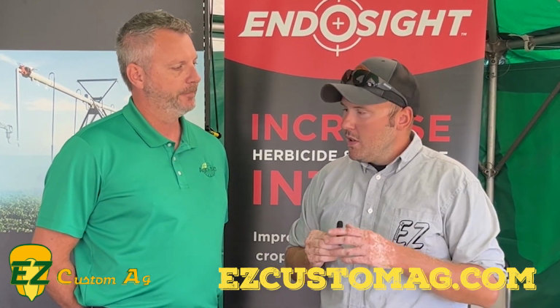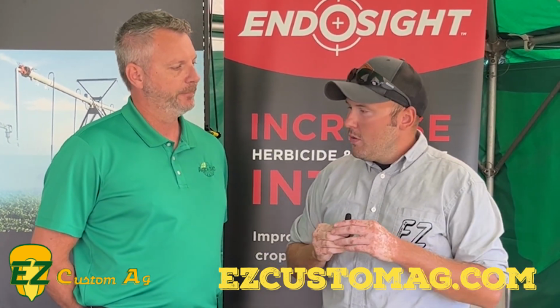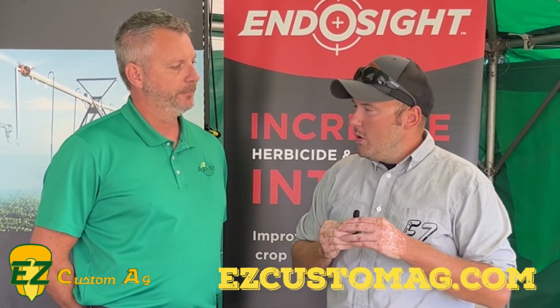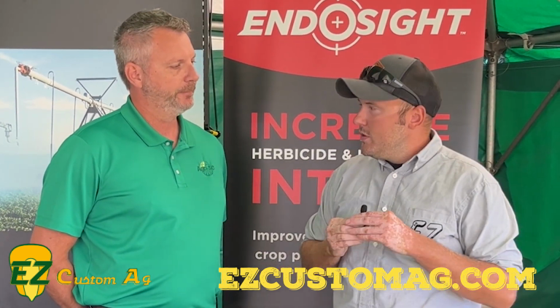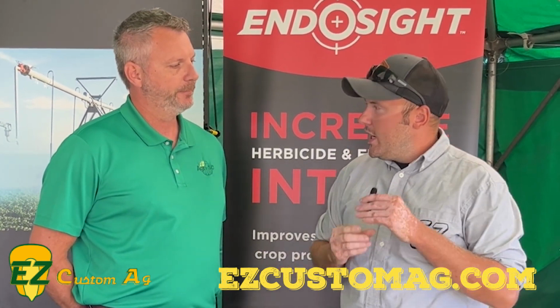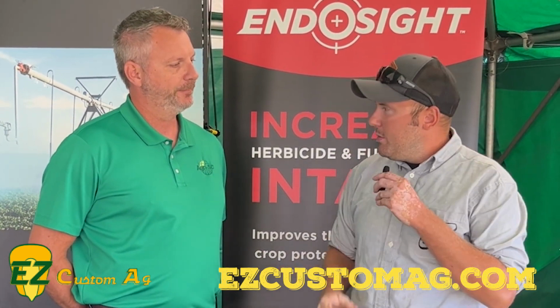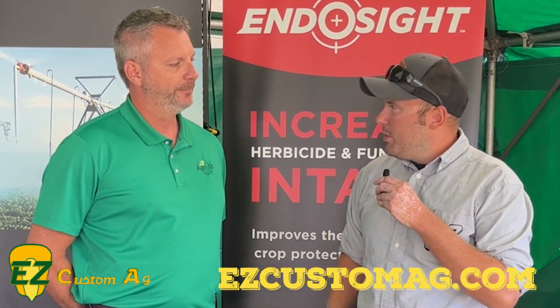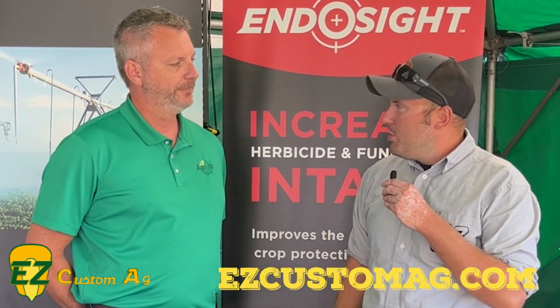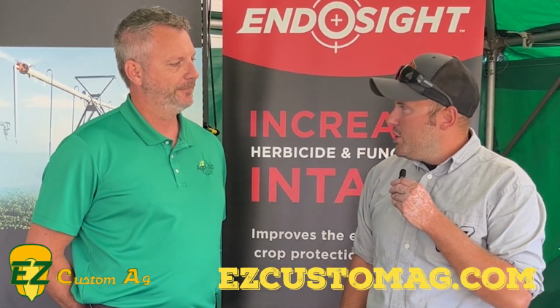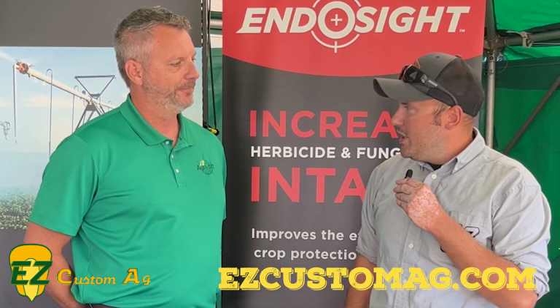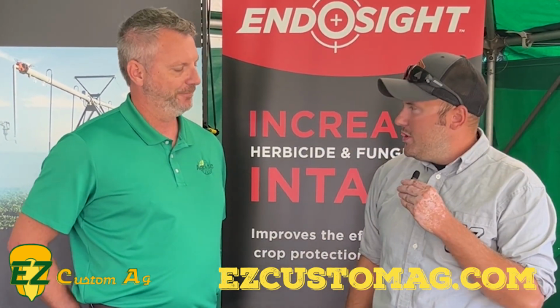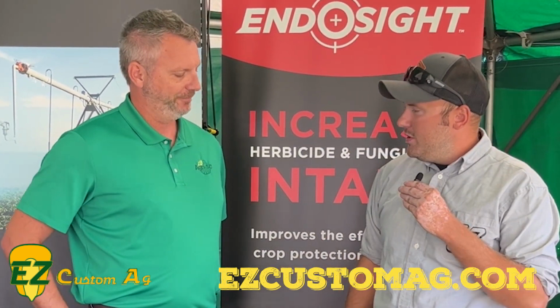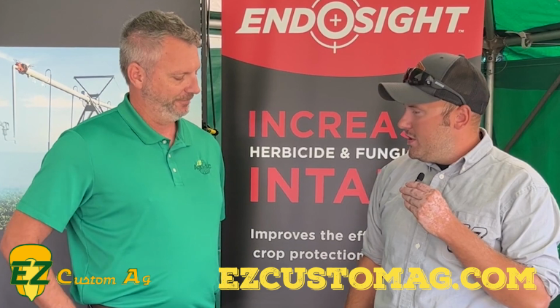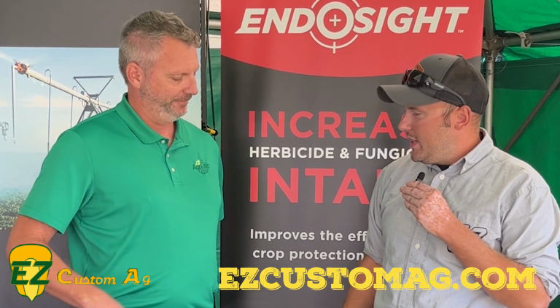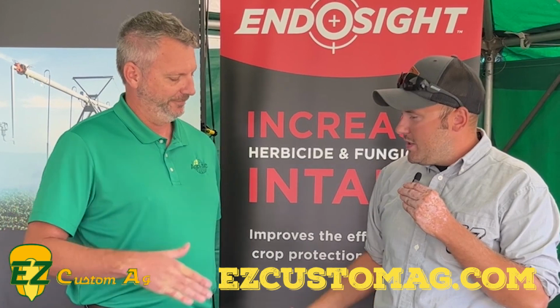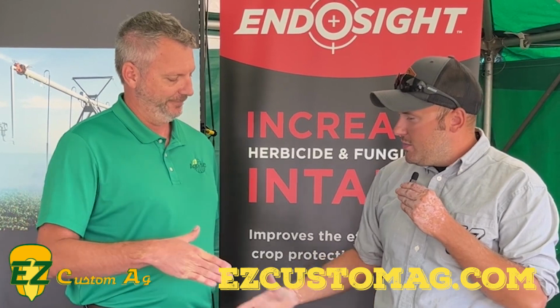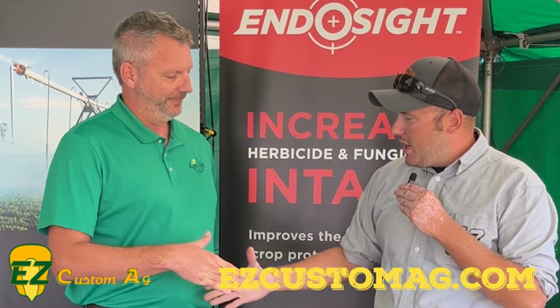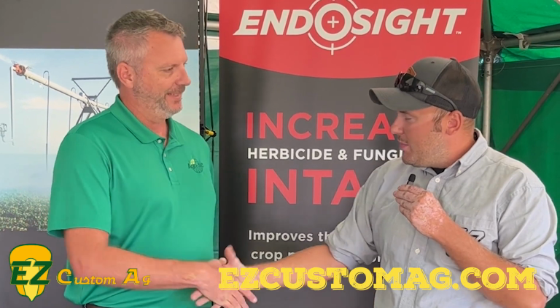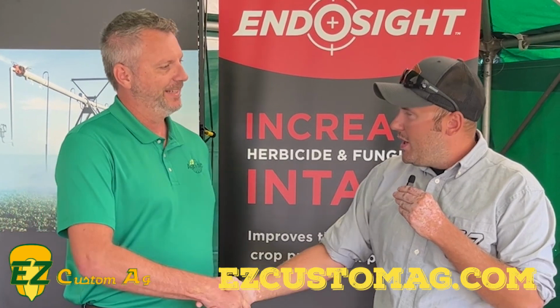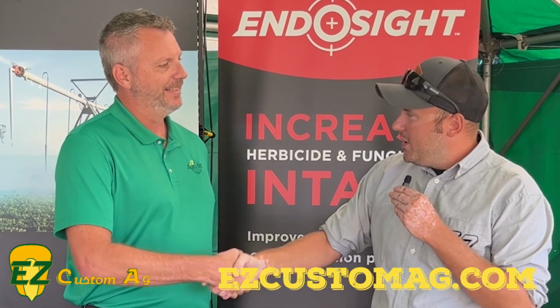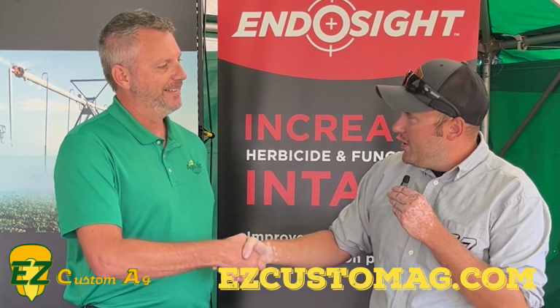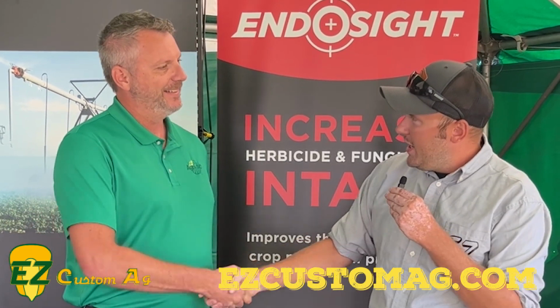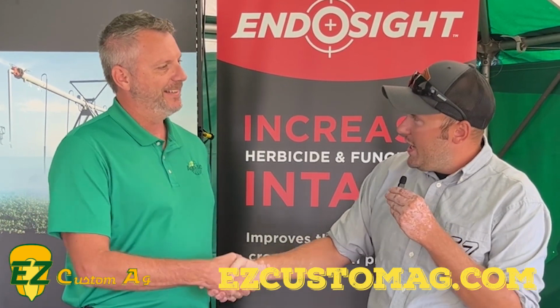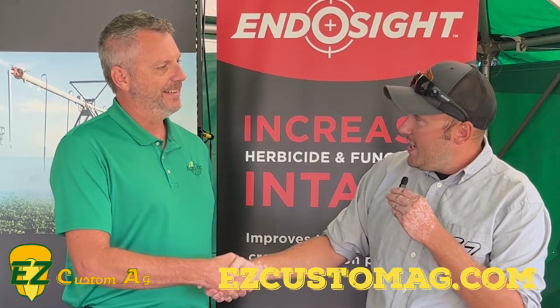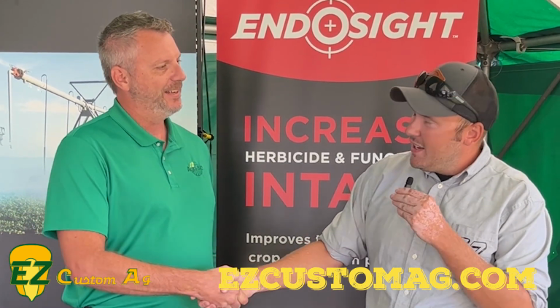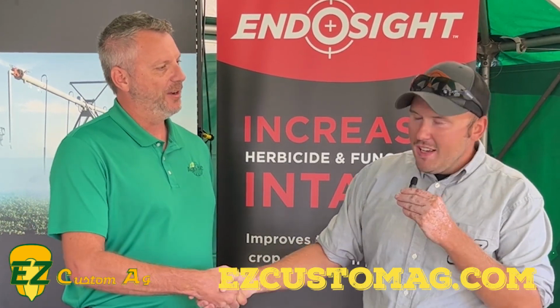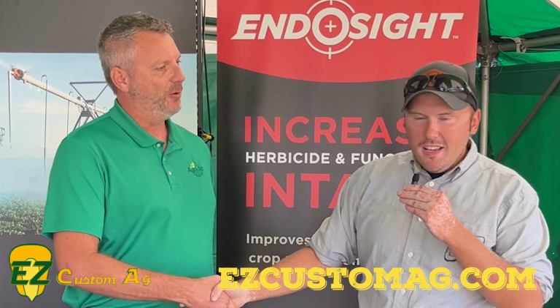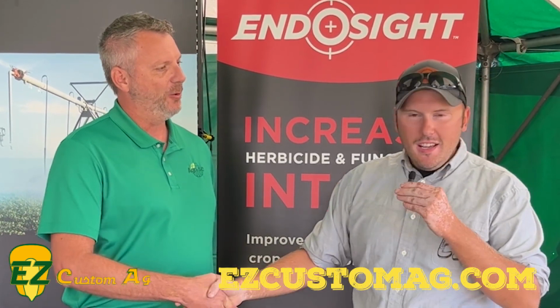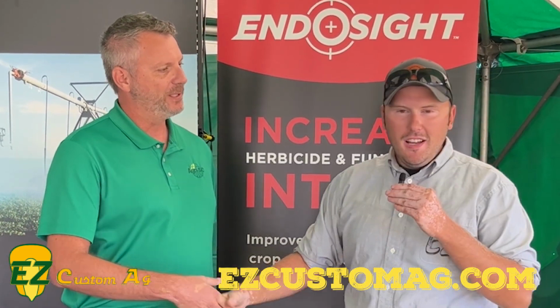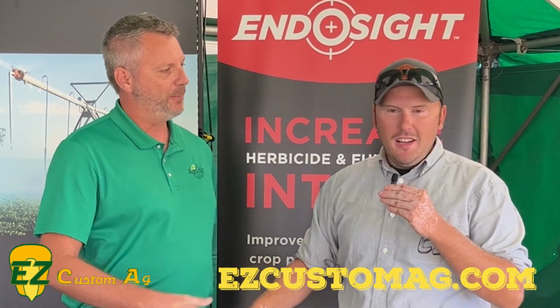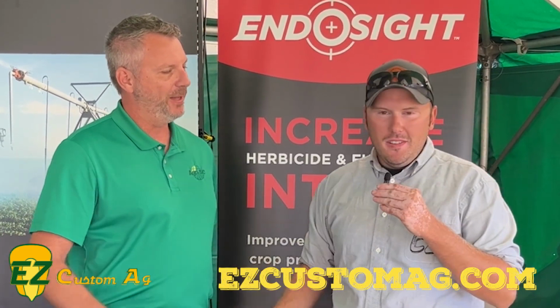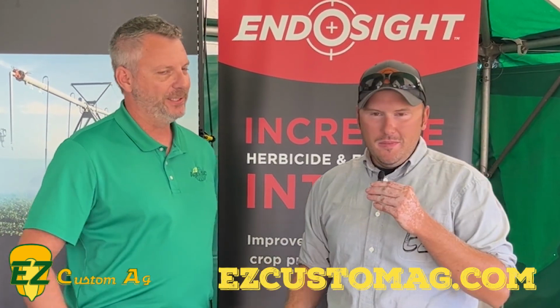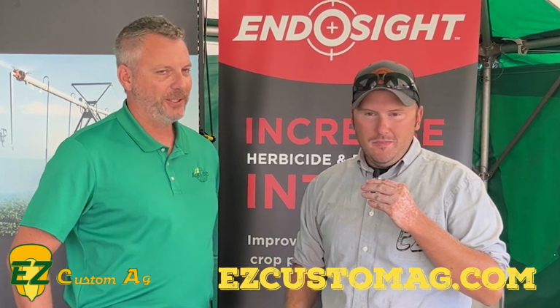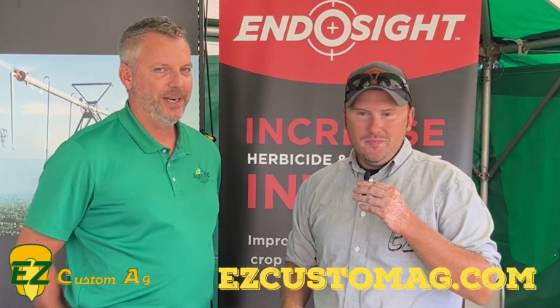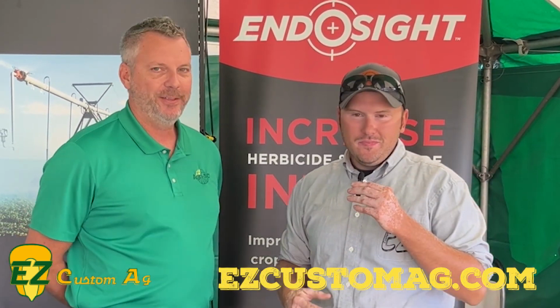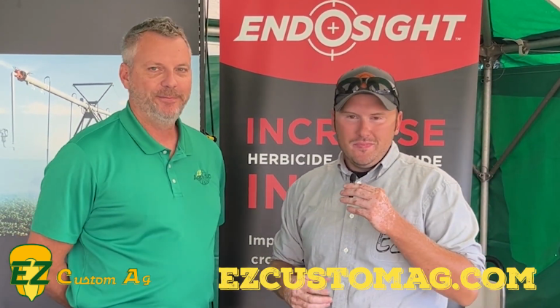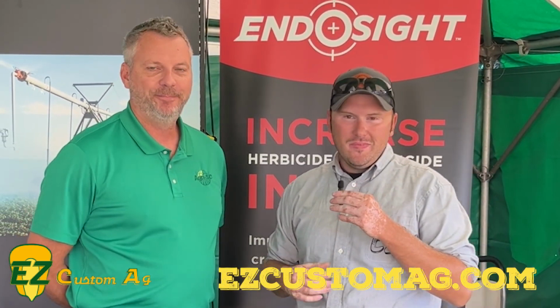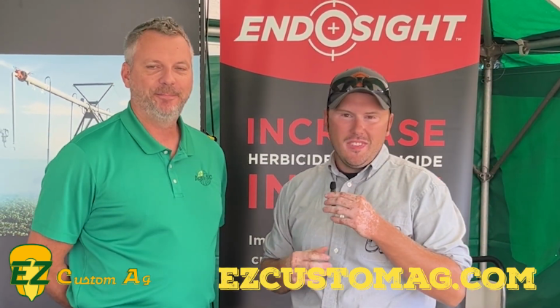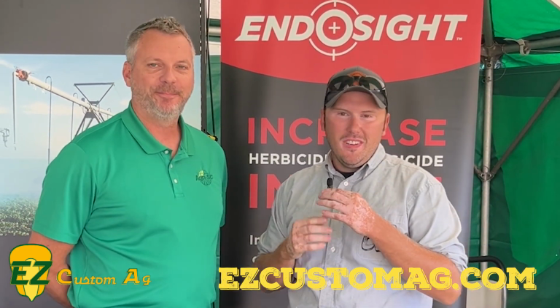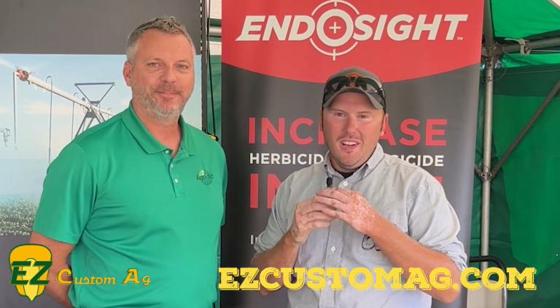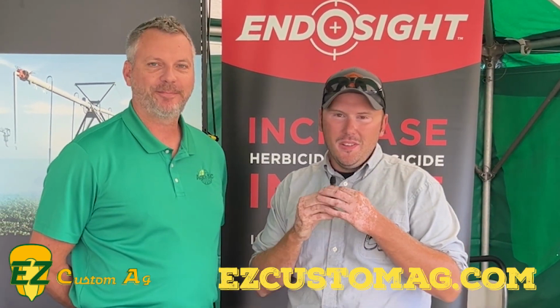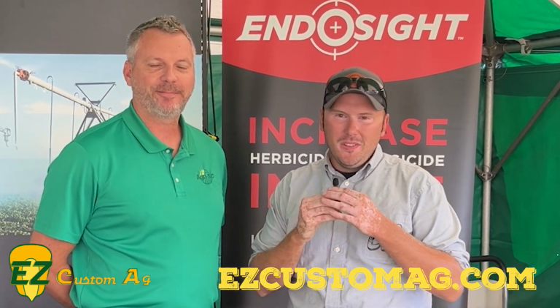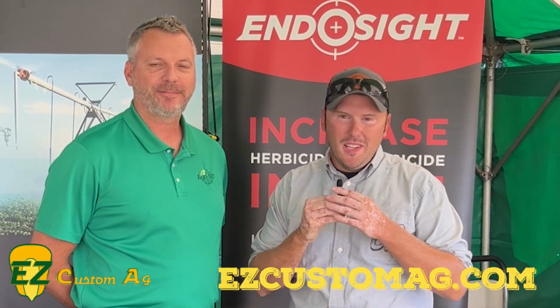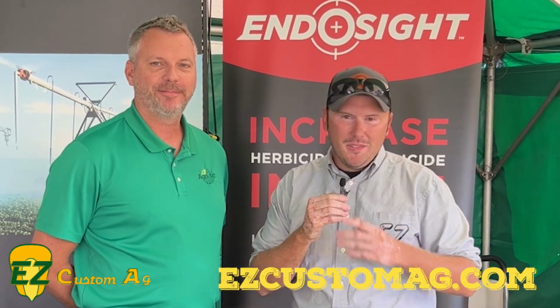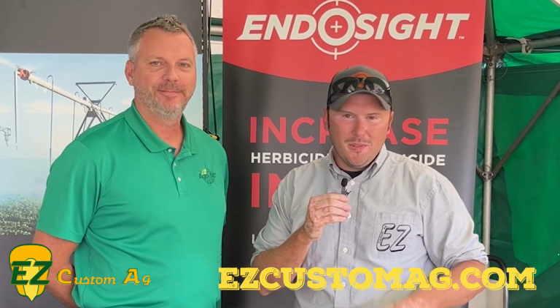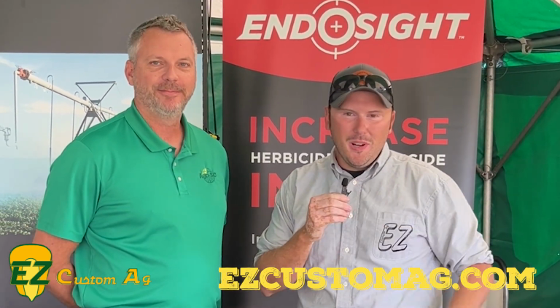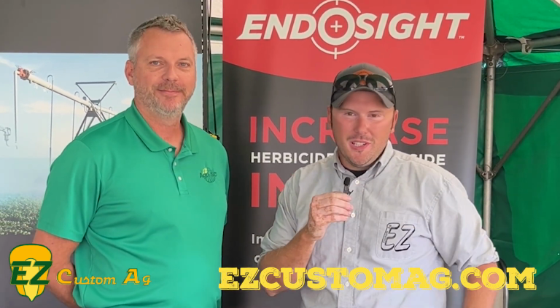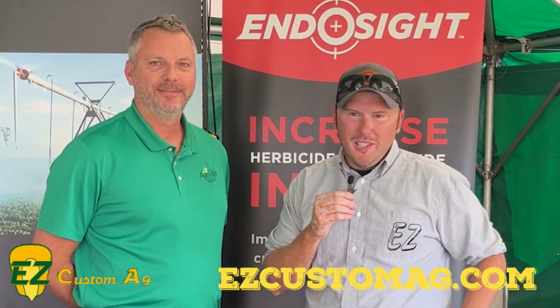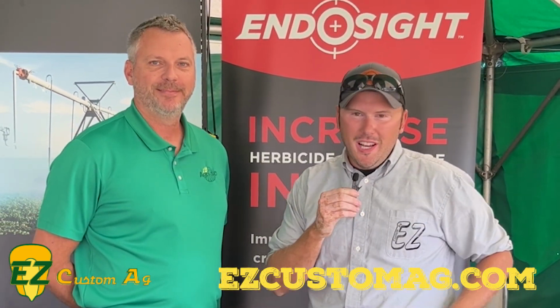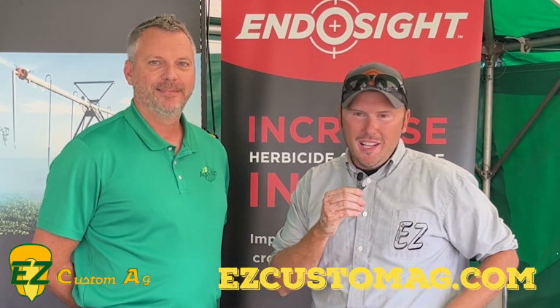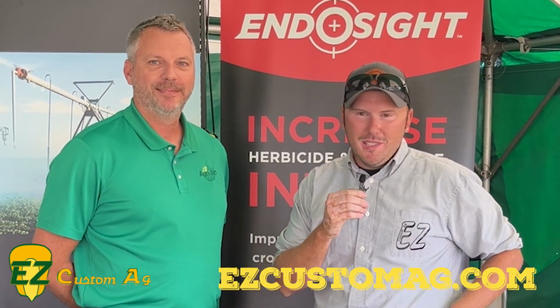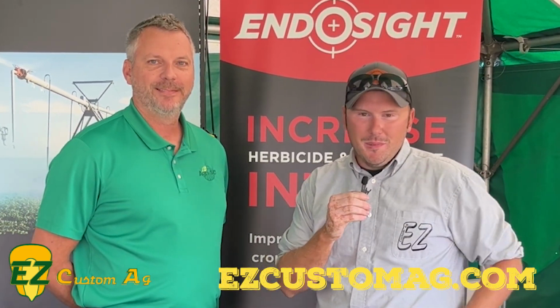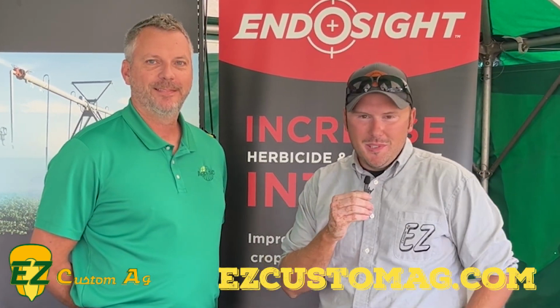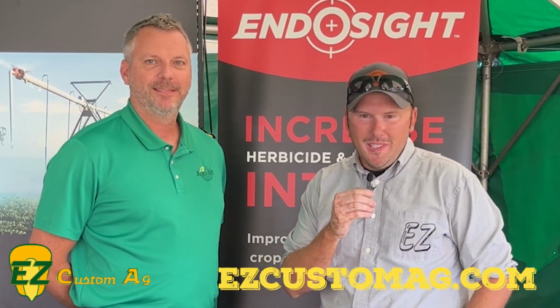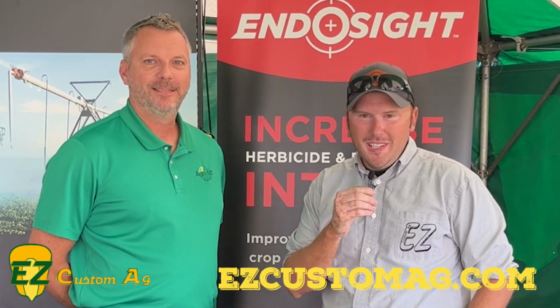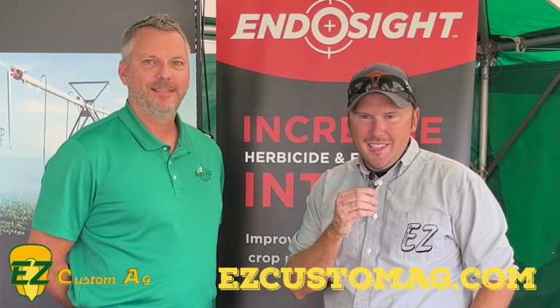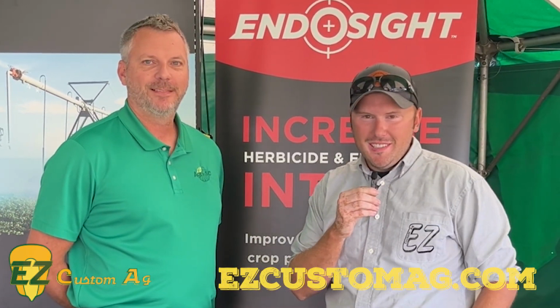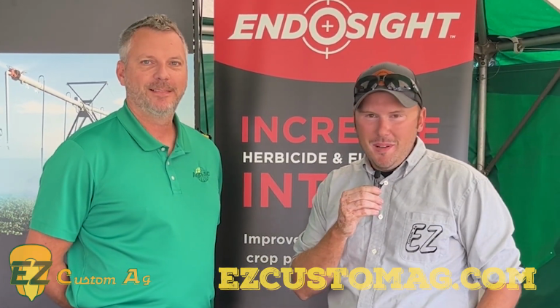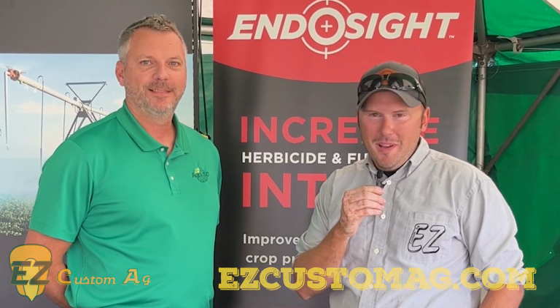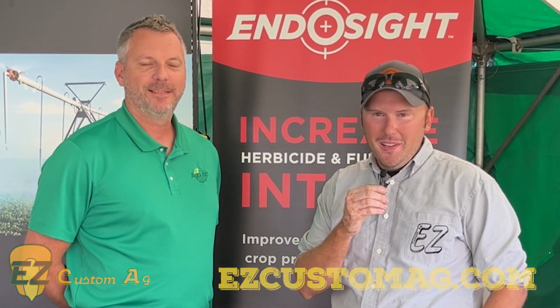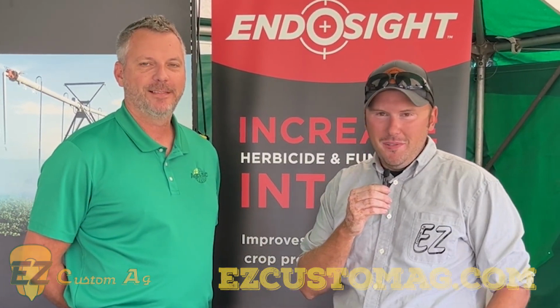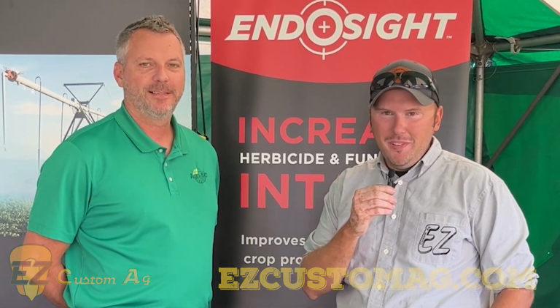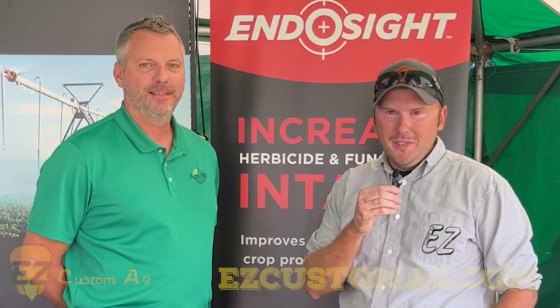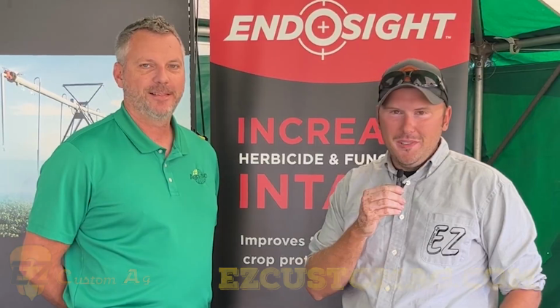Well, Tad, we appreciate you taking some time out of your day. It was a pleasure, Evan. Thanks for watching, guys, and we'll see you next time out in the field.